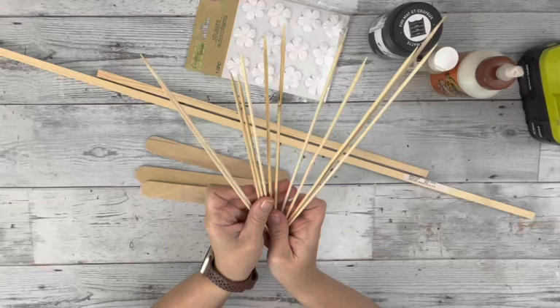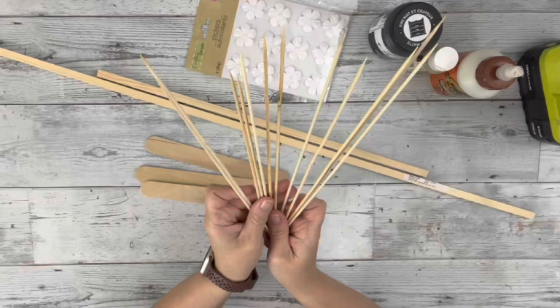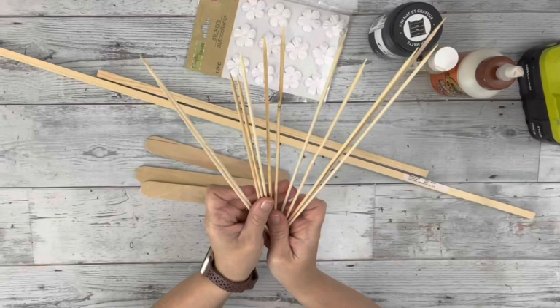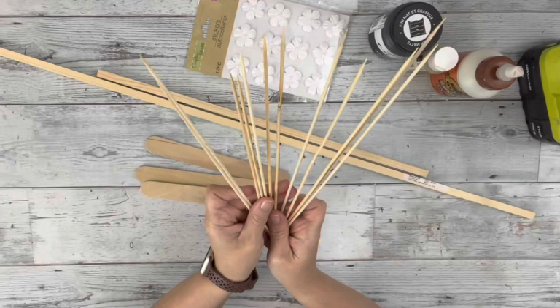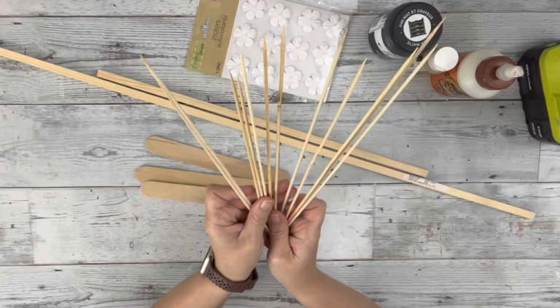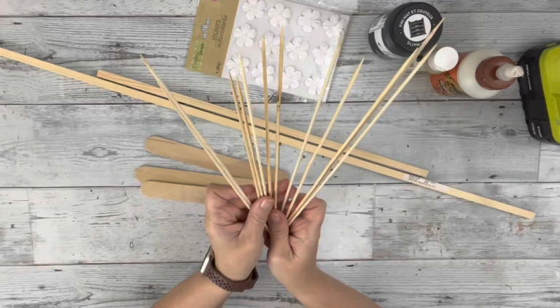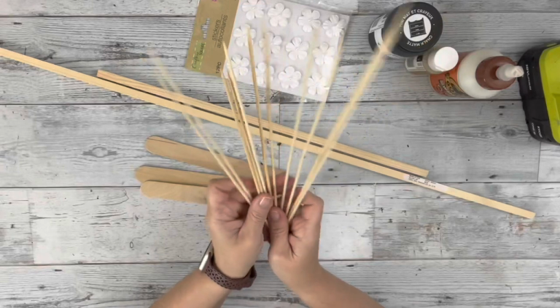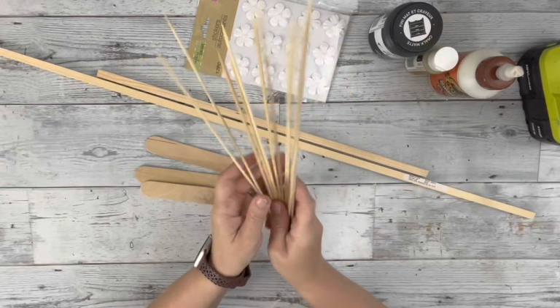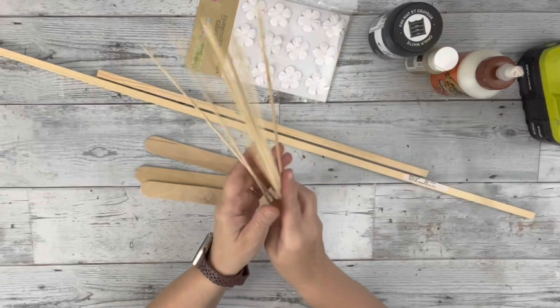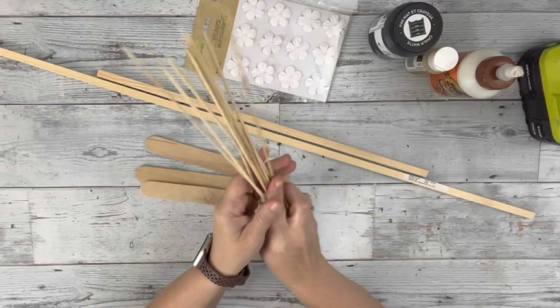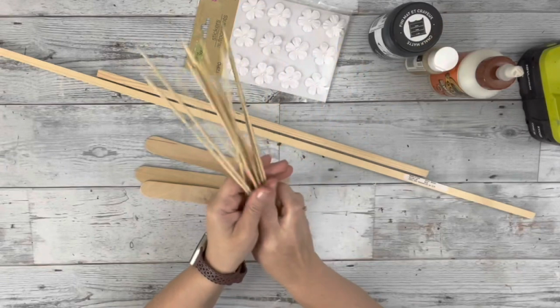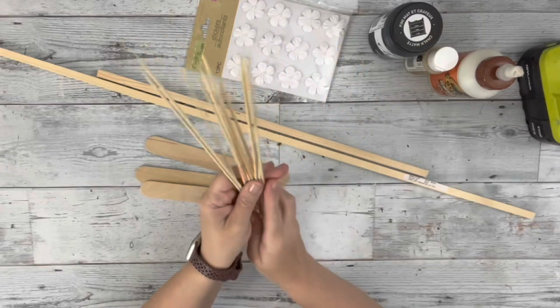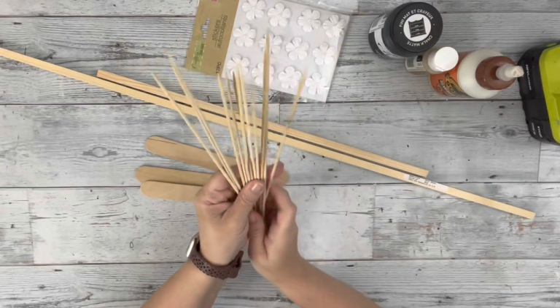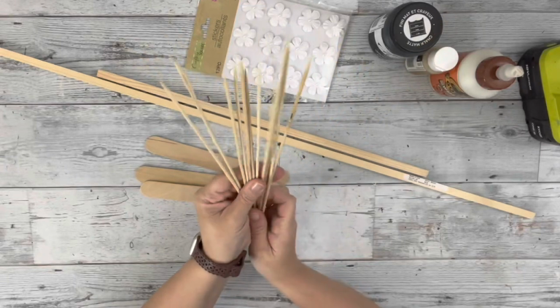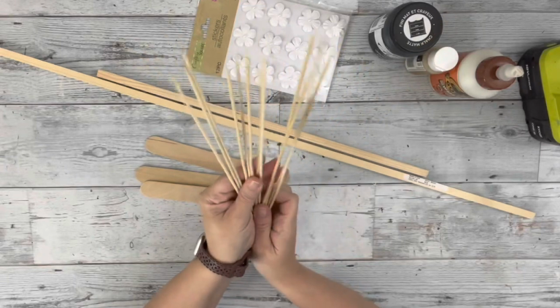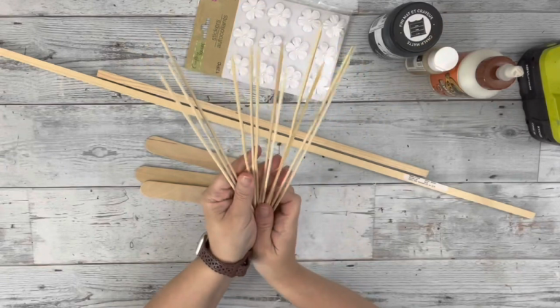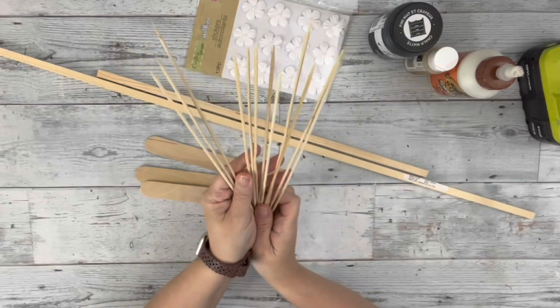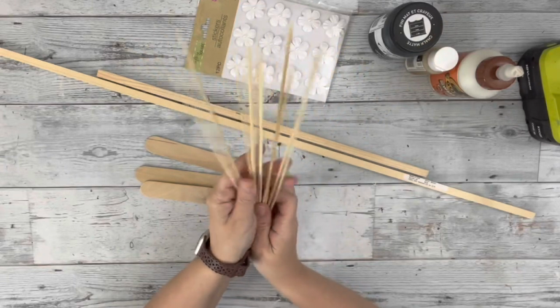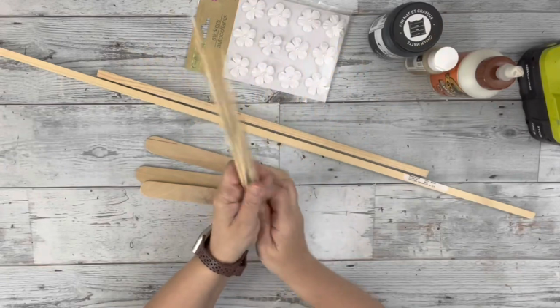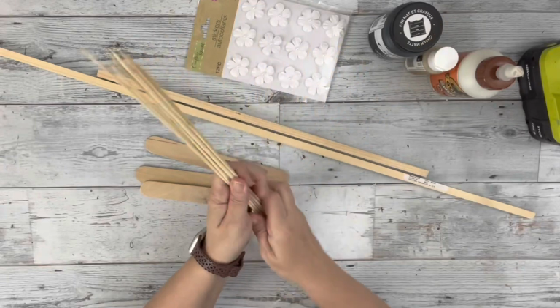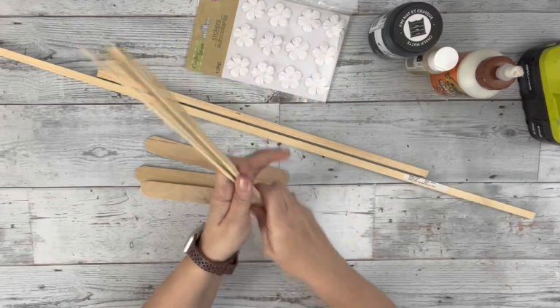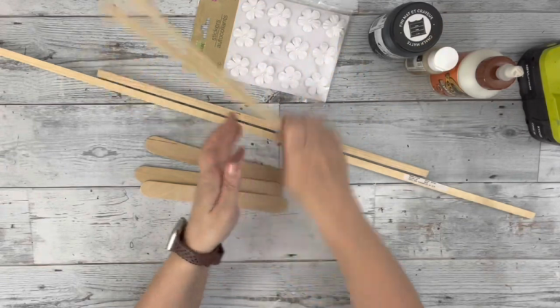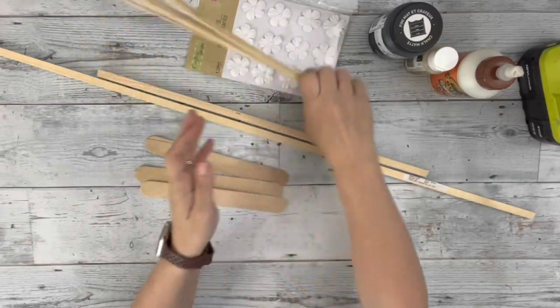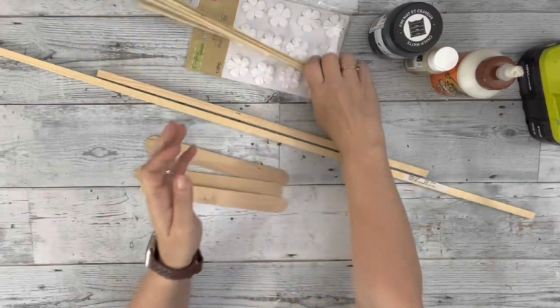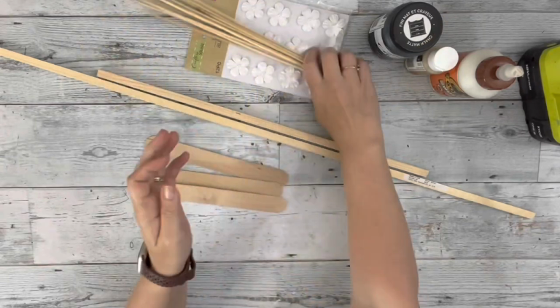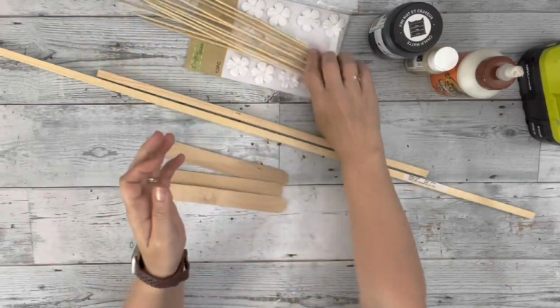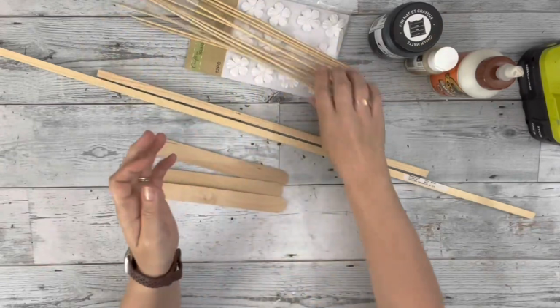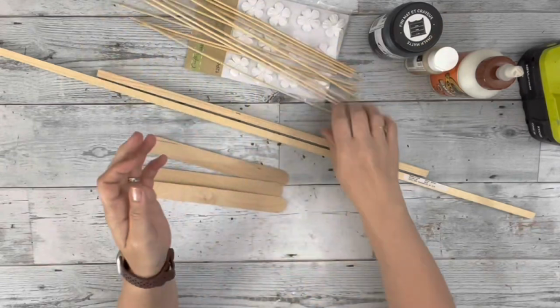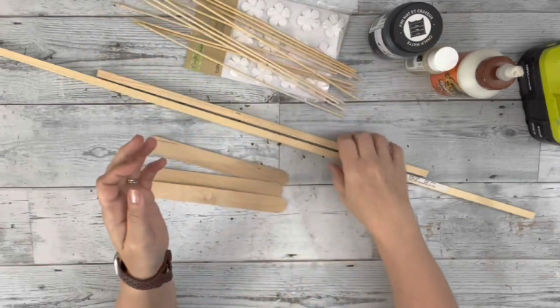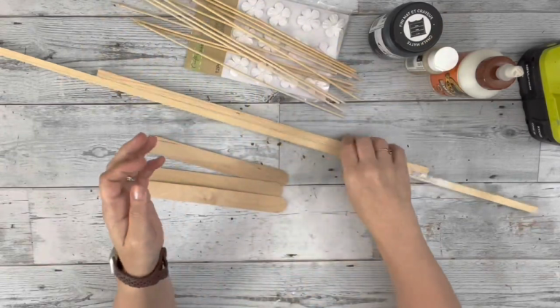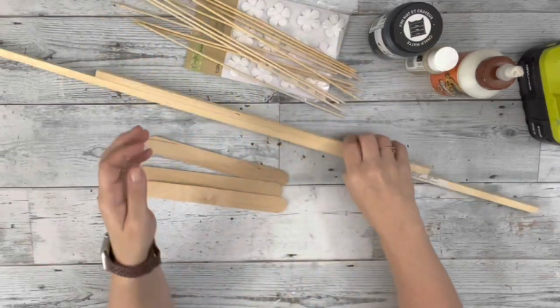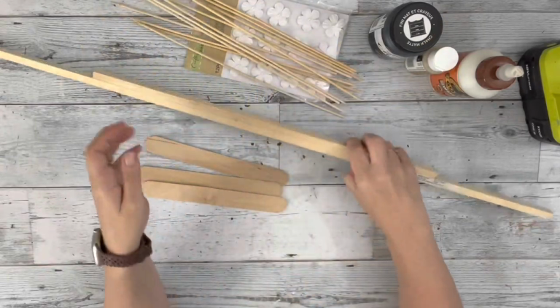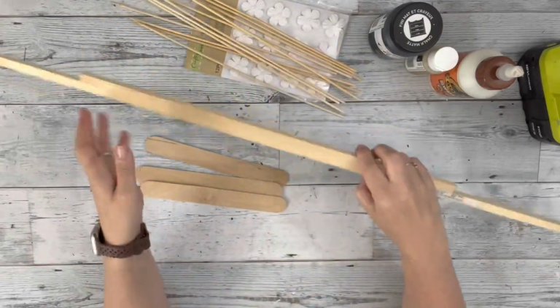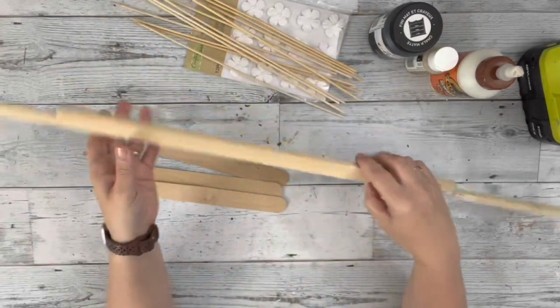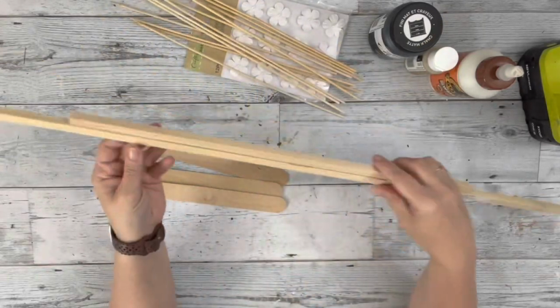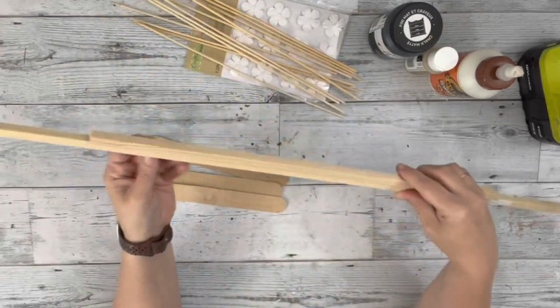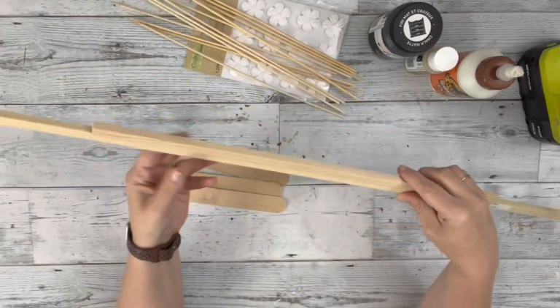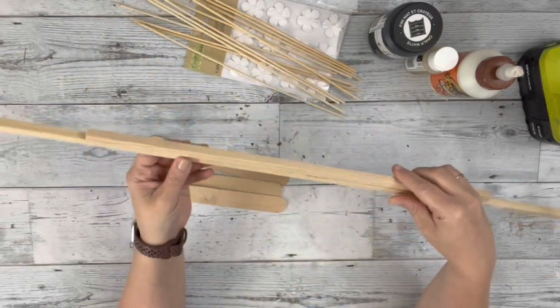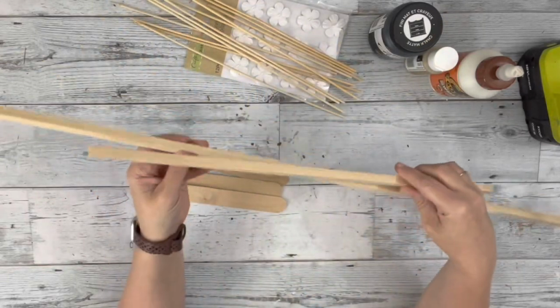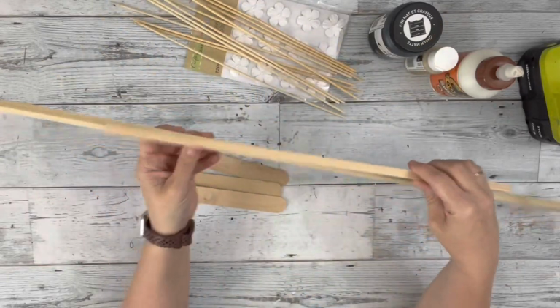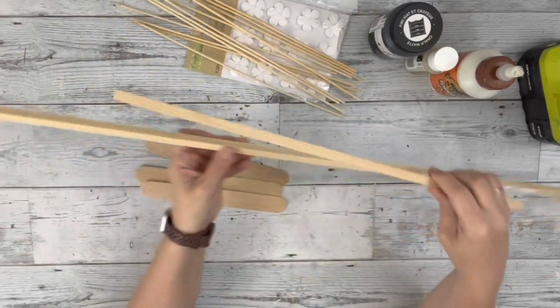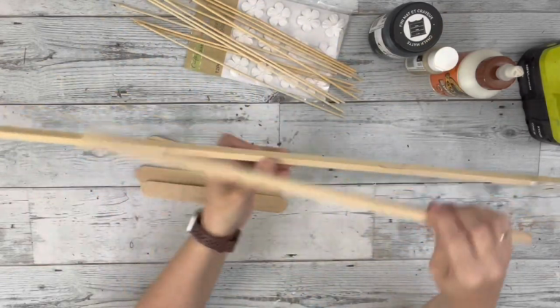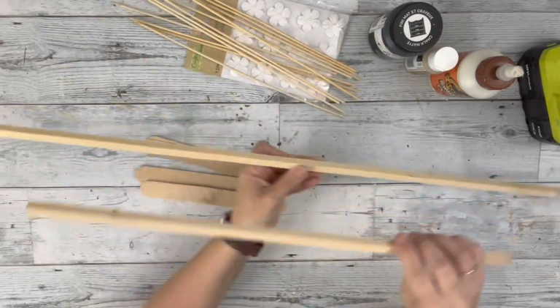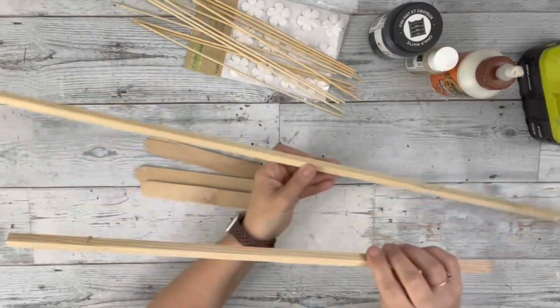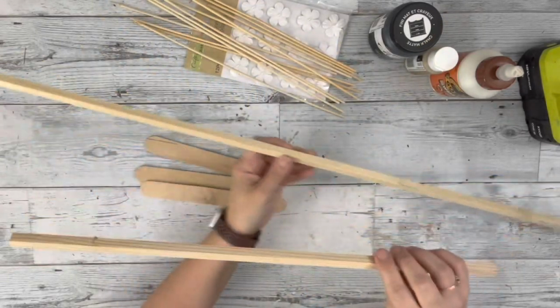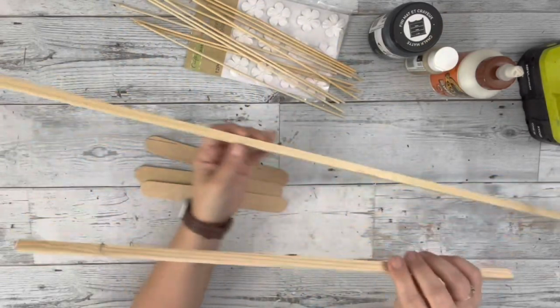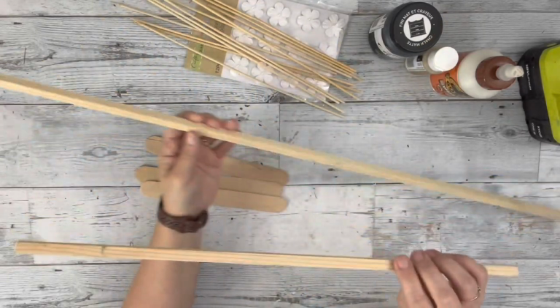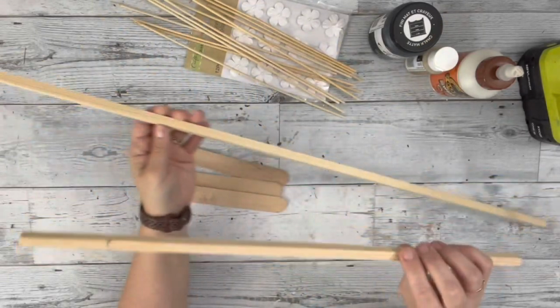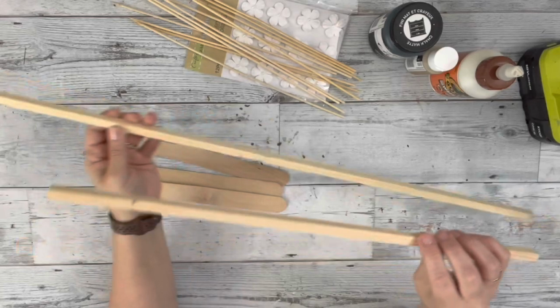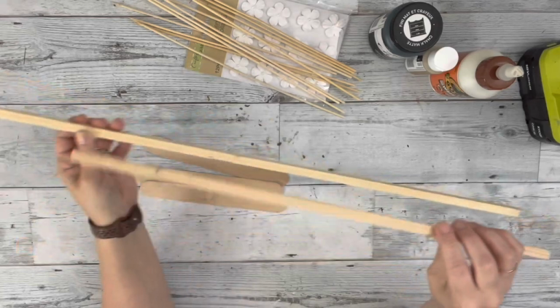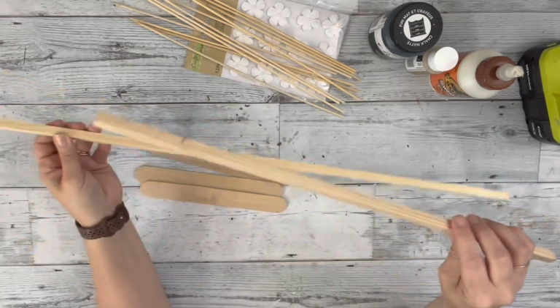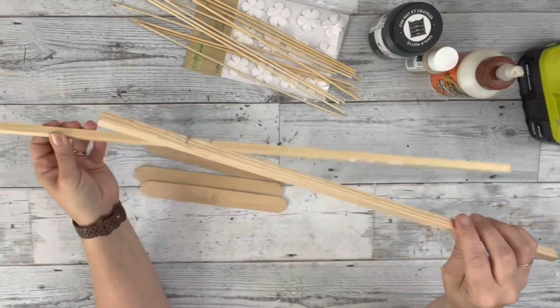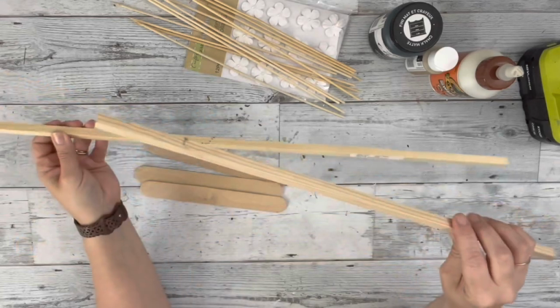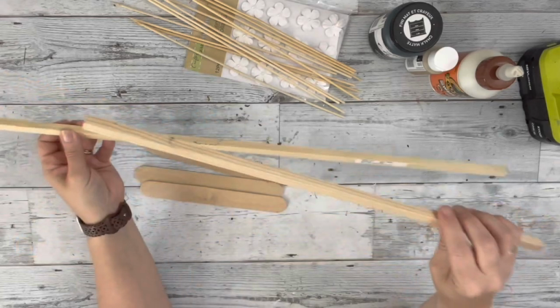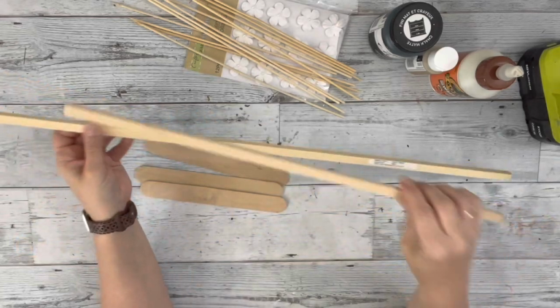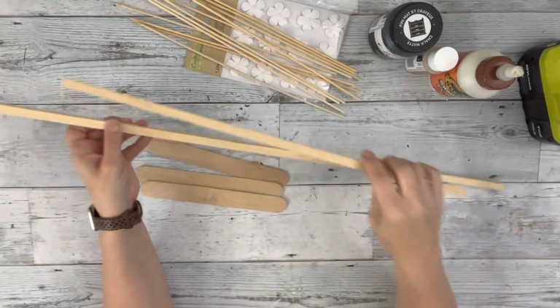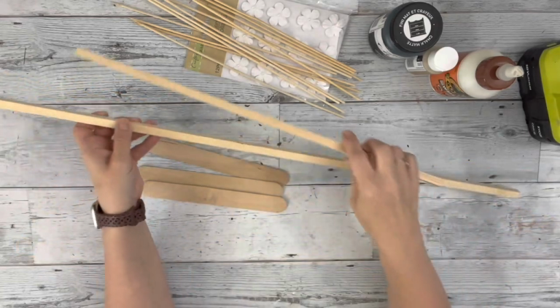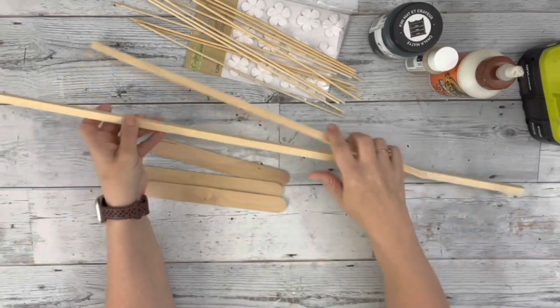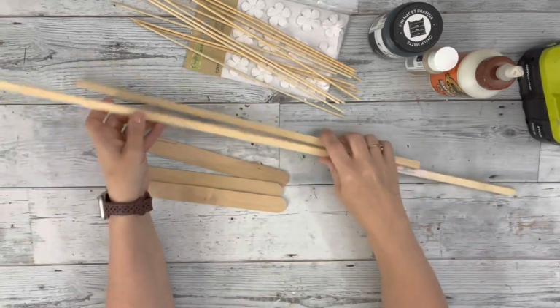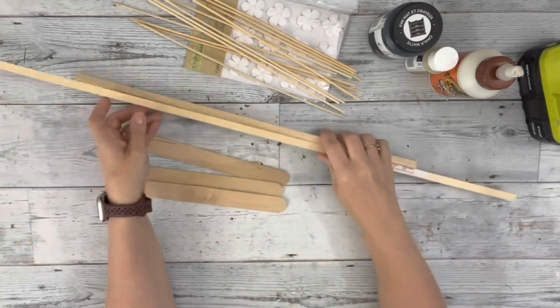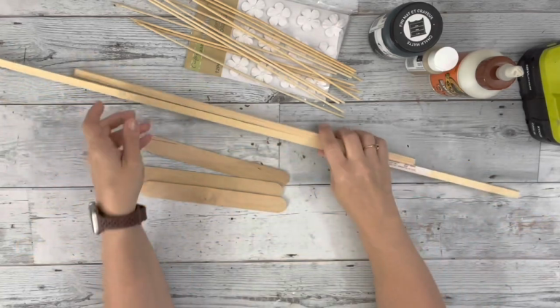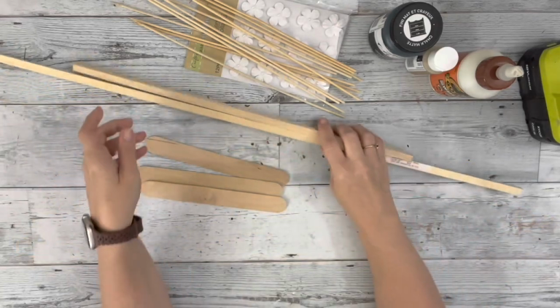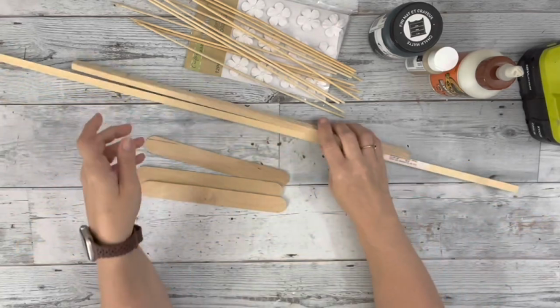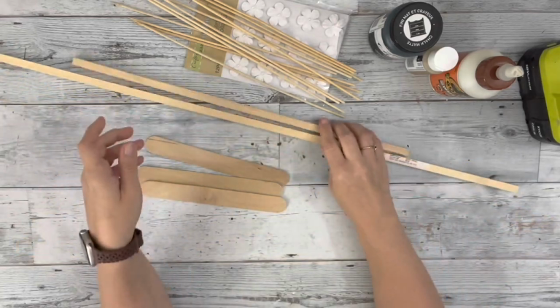Hey guys, it's Beth. Today I'll be using these bamboo skewers from Dollar Tree and these large square dowels from Hobby Lobby.